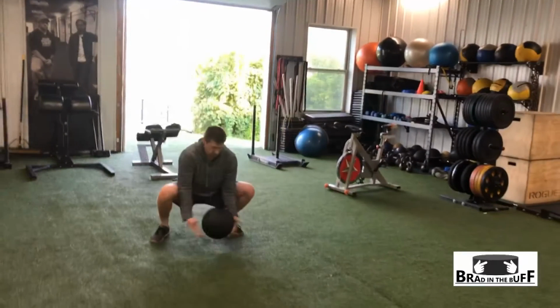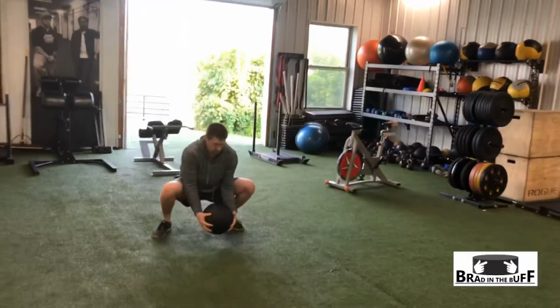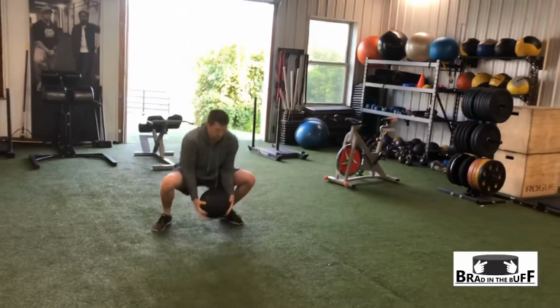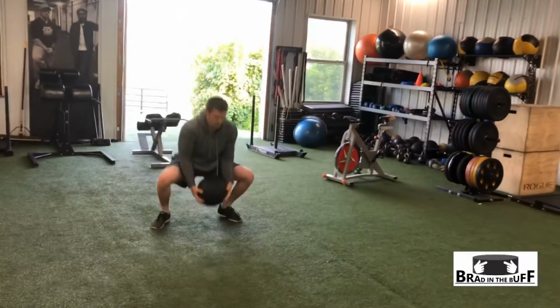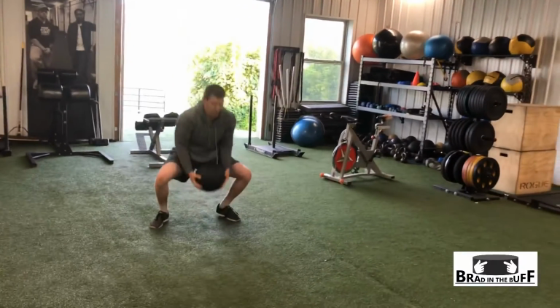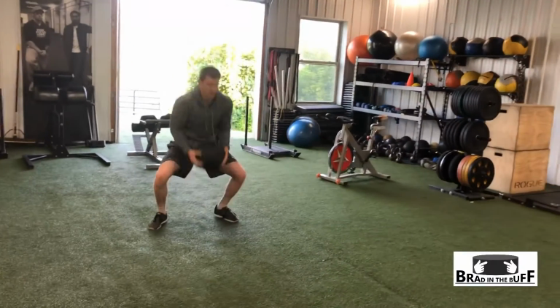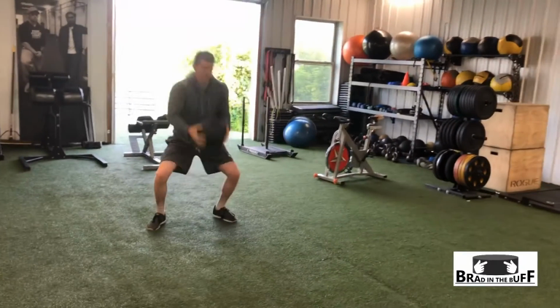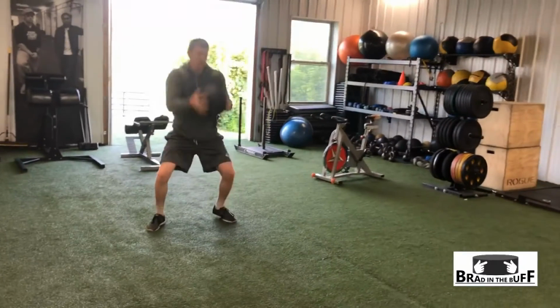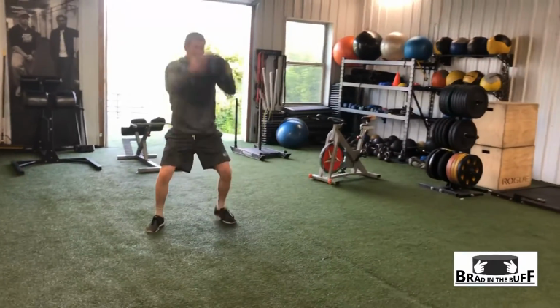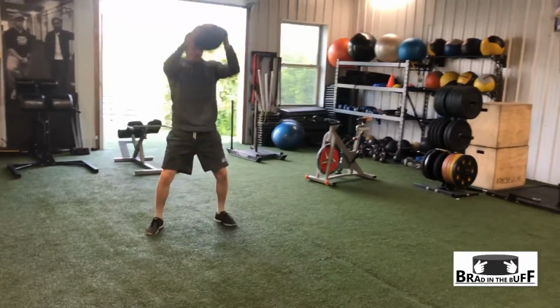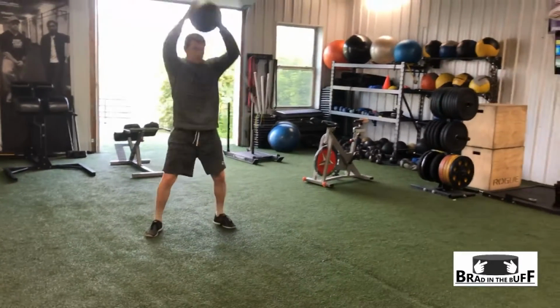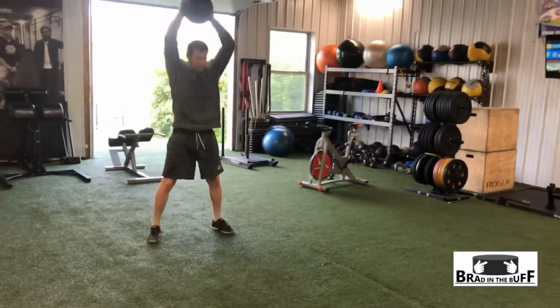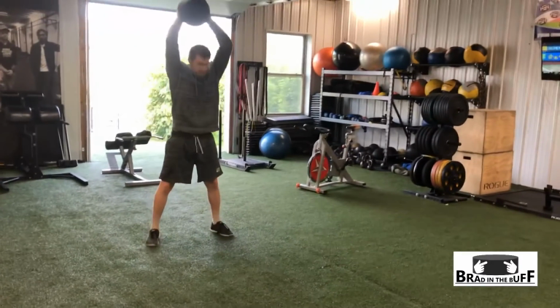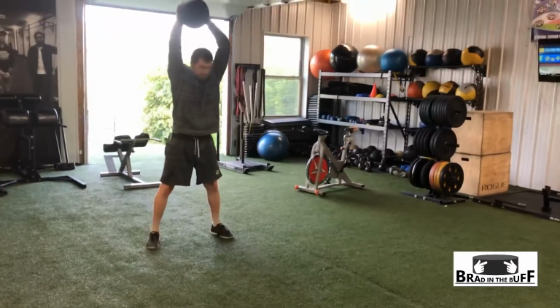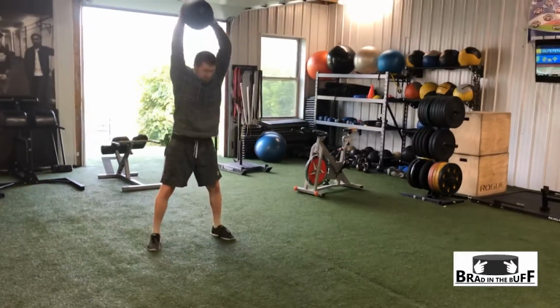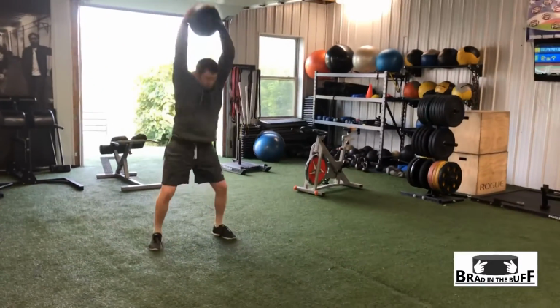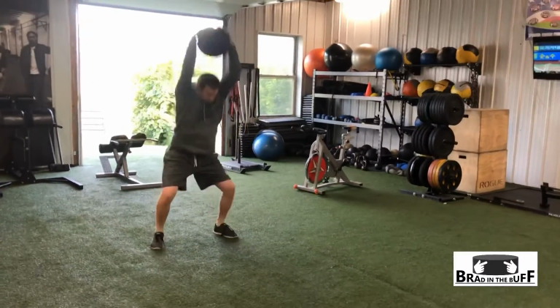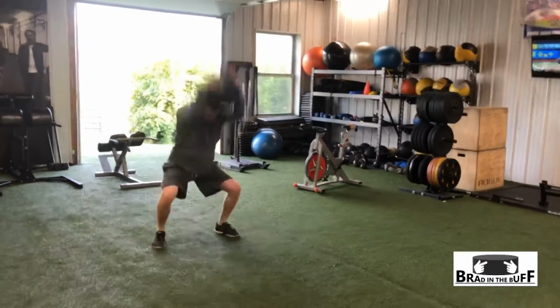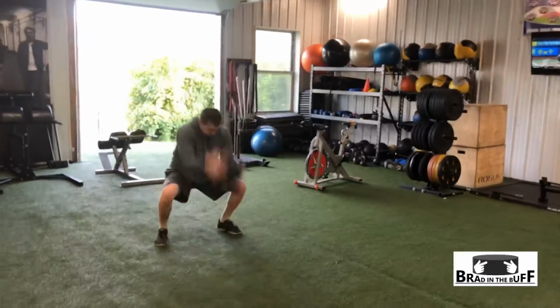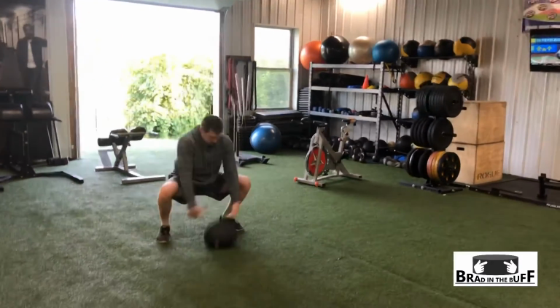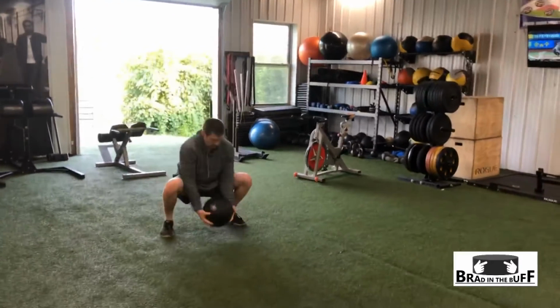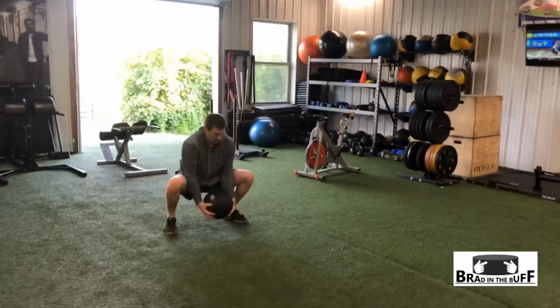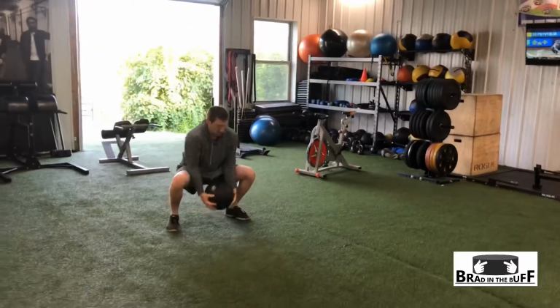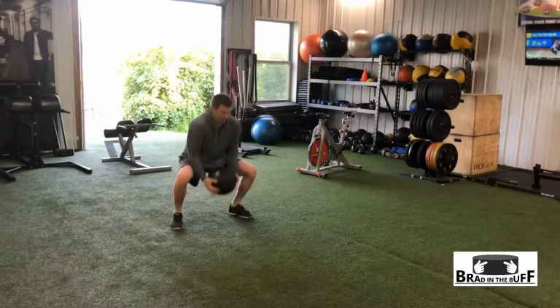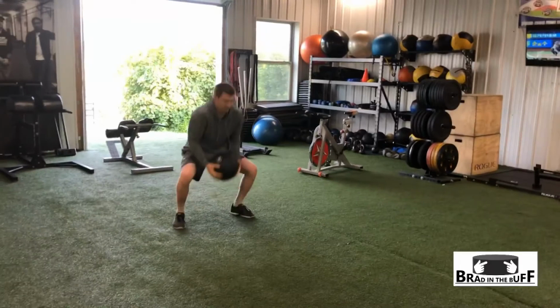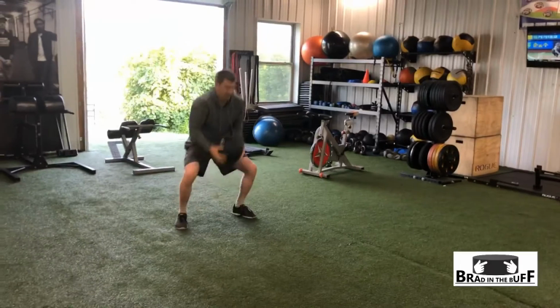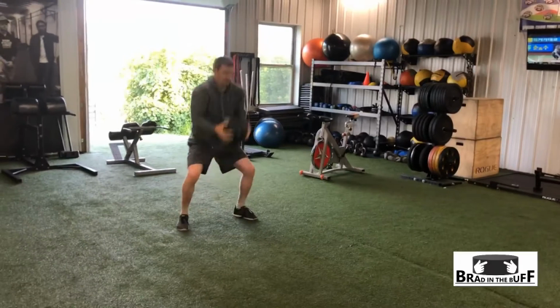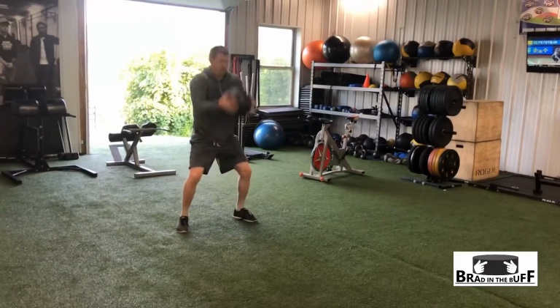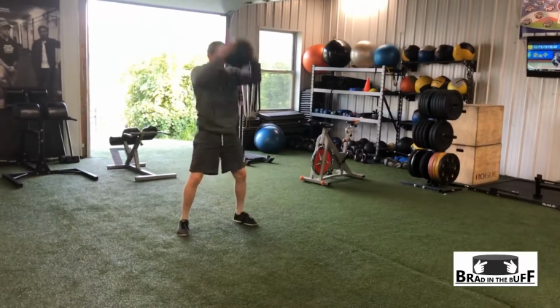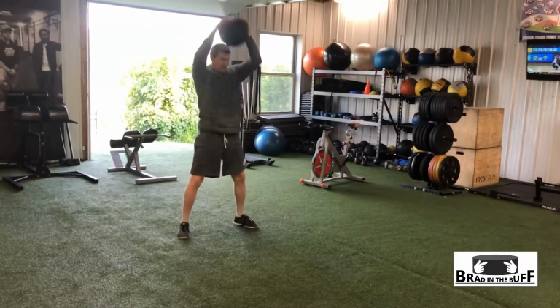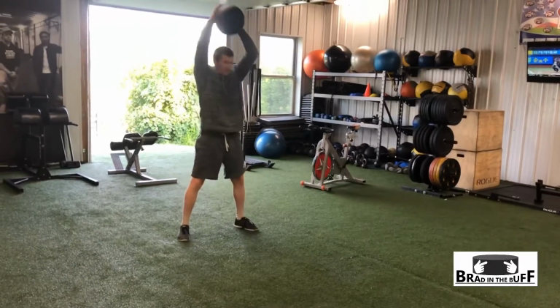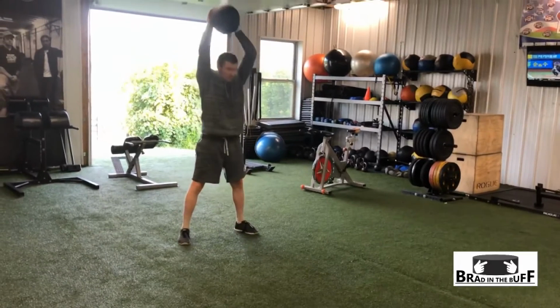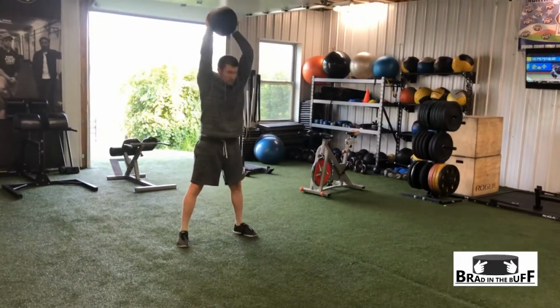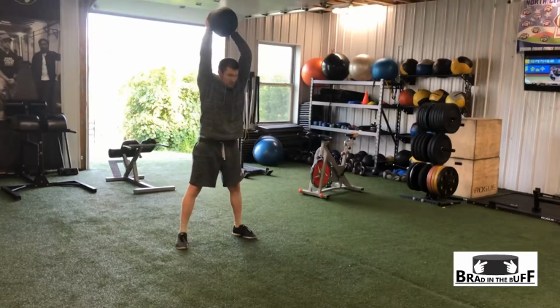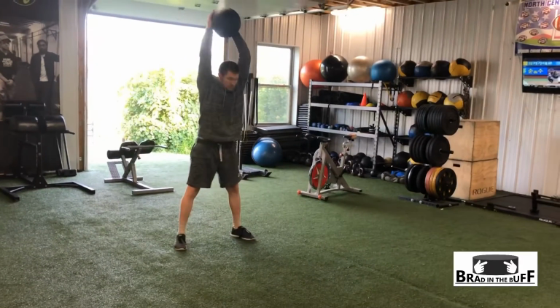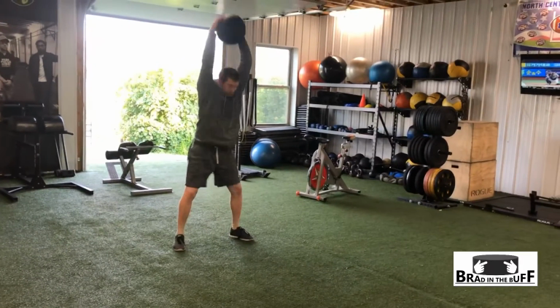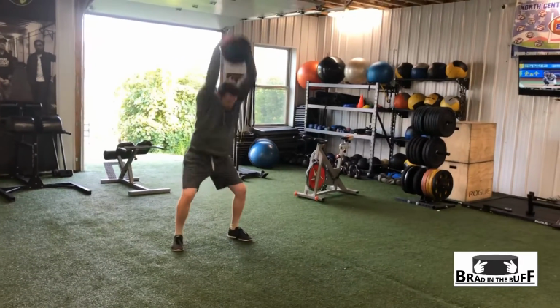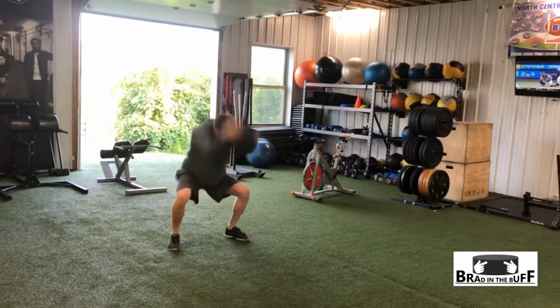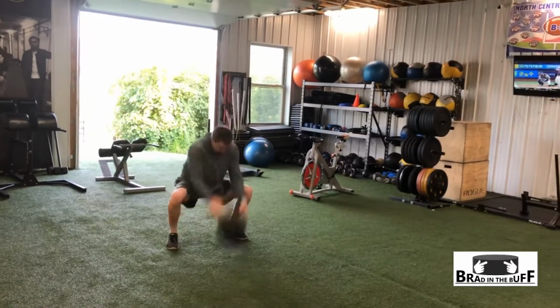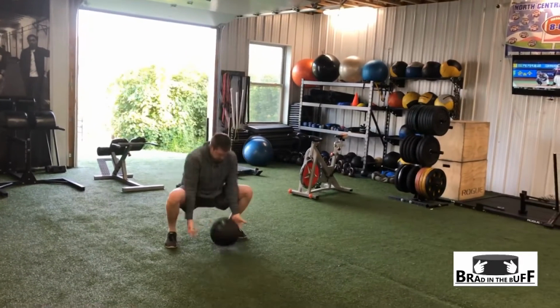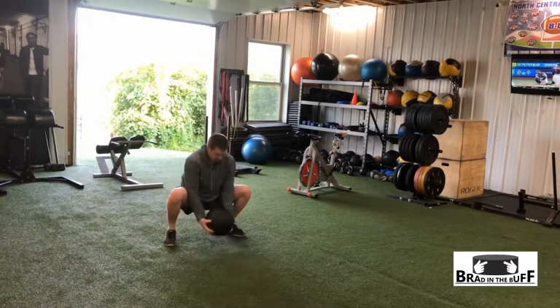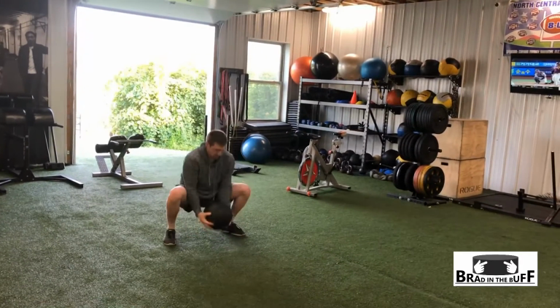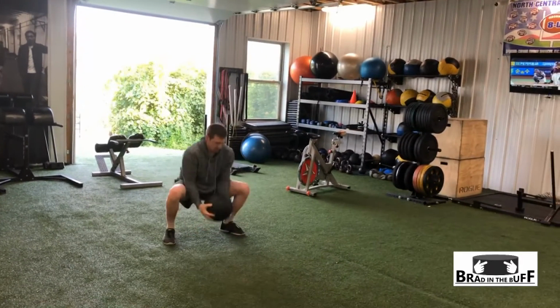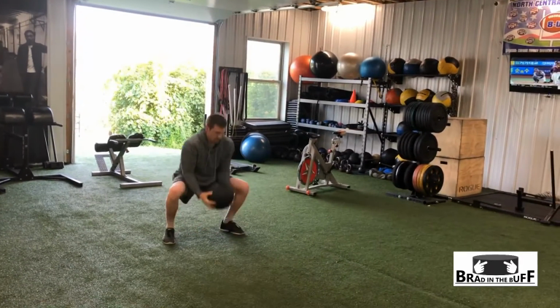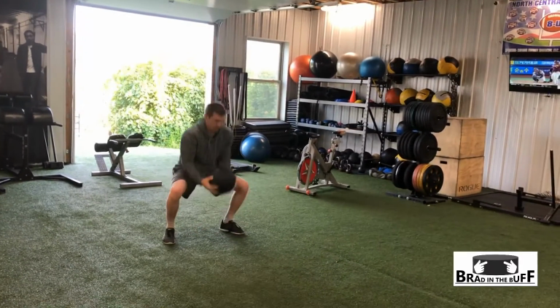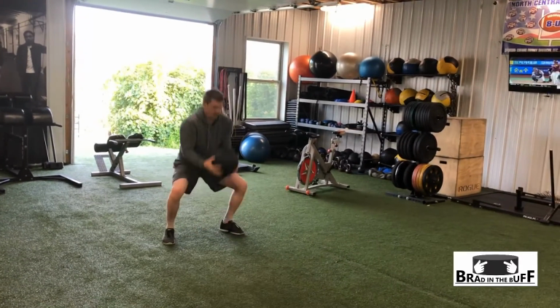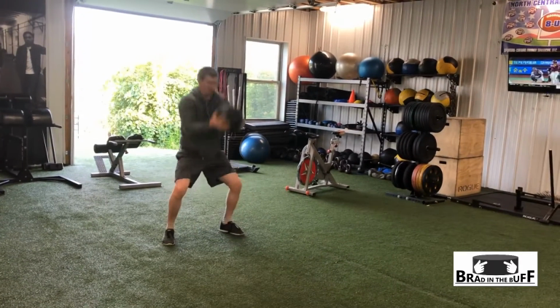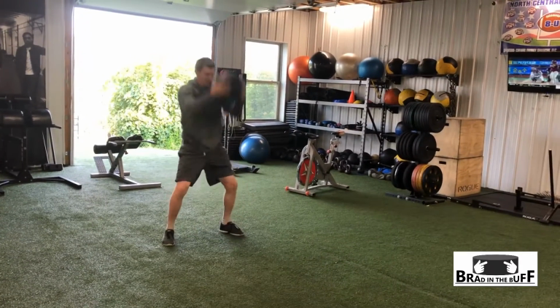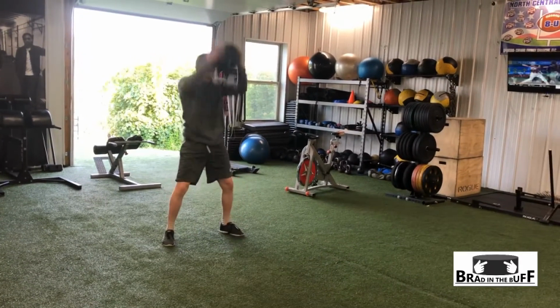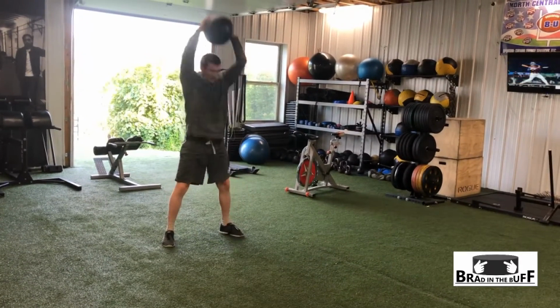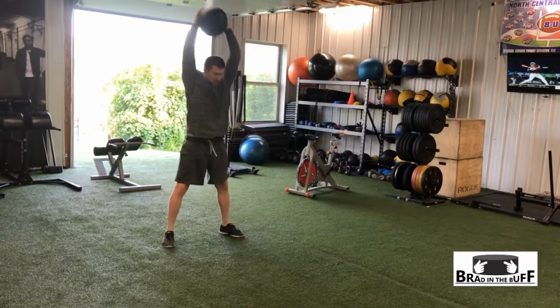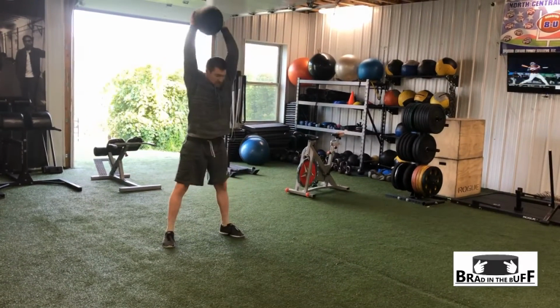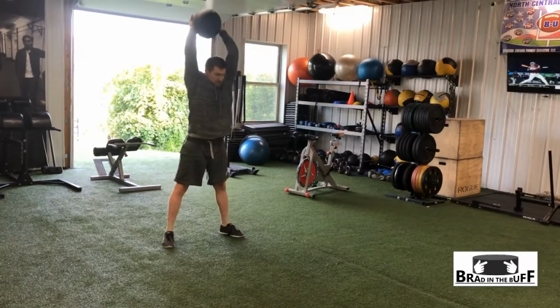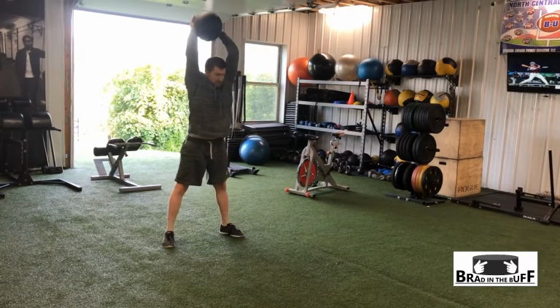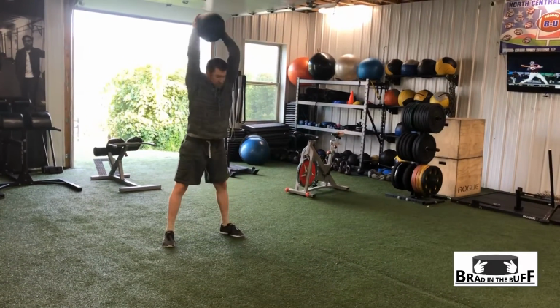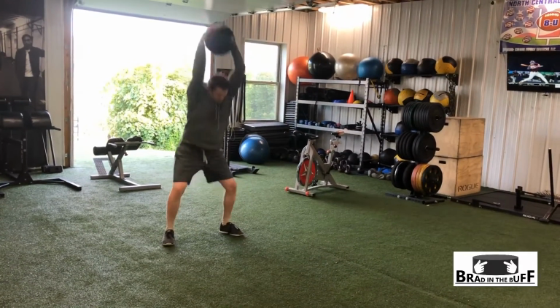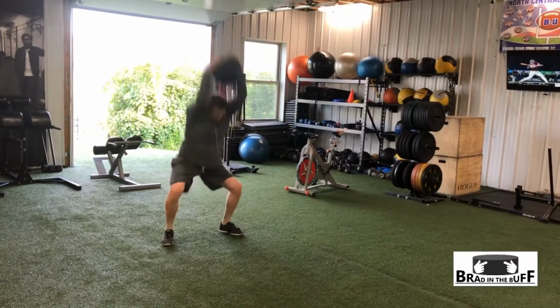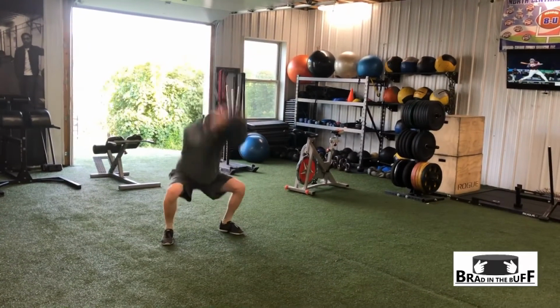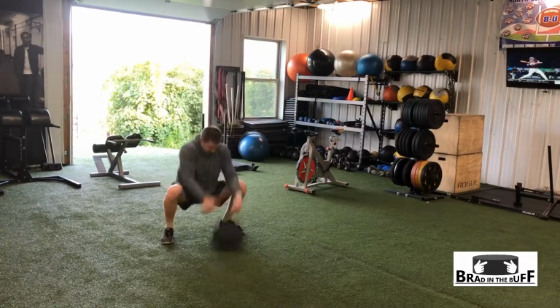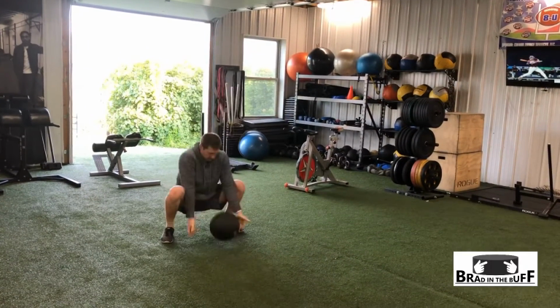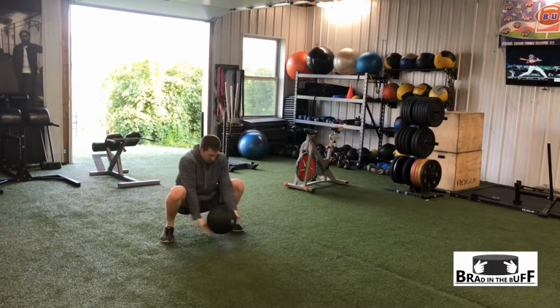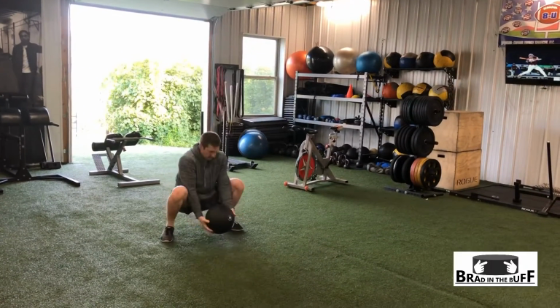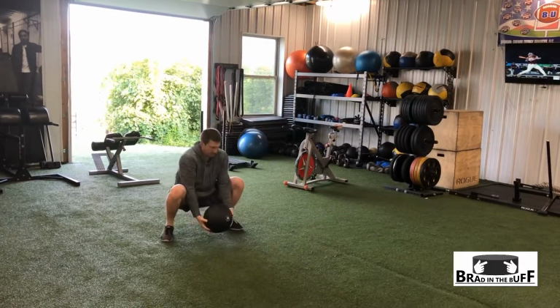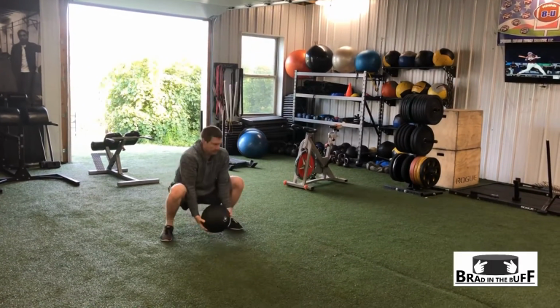Ball slams is a great movement to help you build a little bit of power, but also just to keep you loose throughout and get your heart rate going.